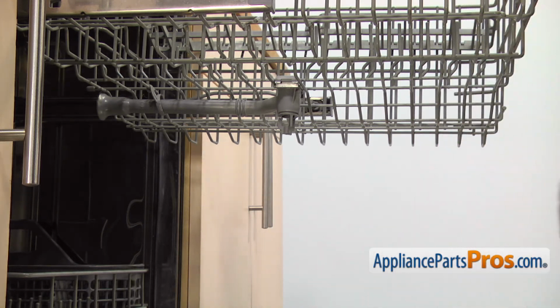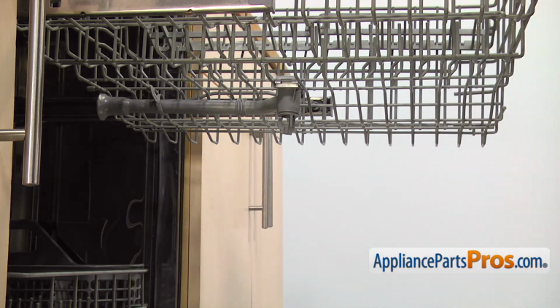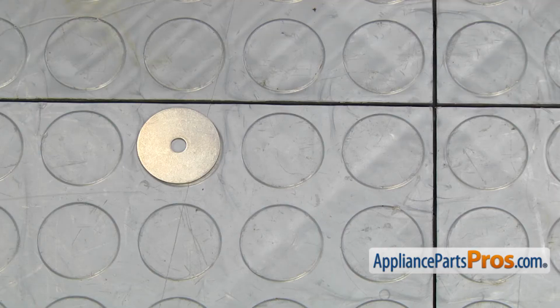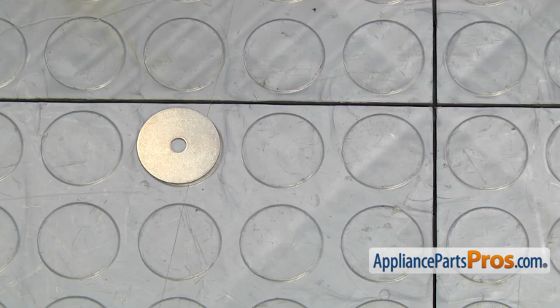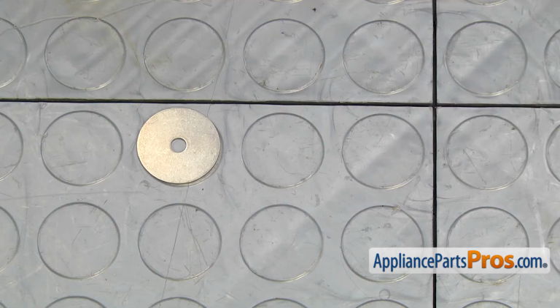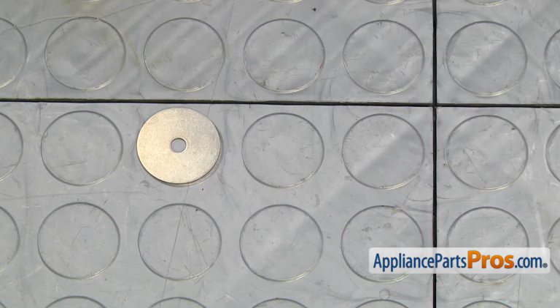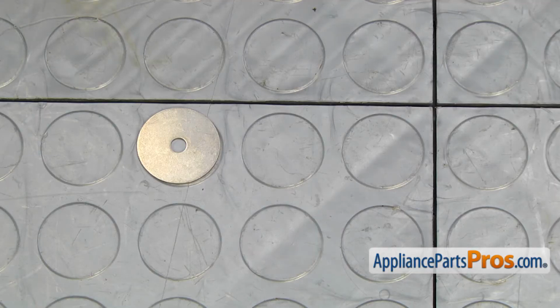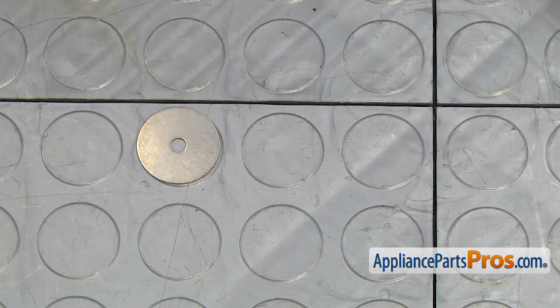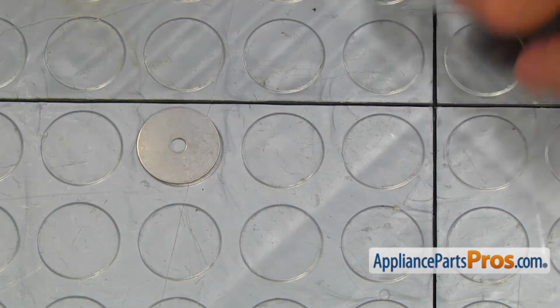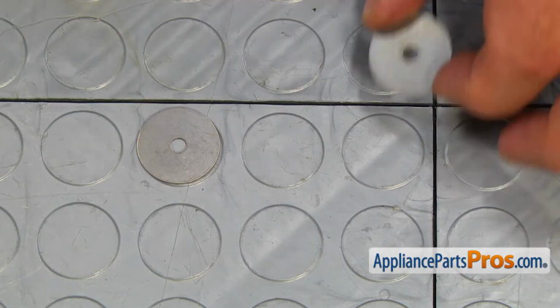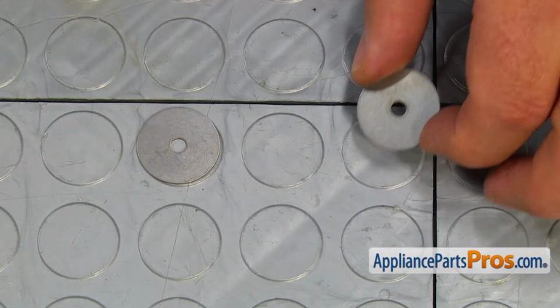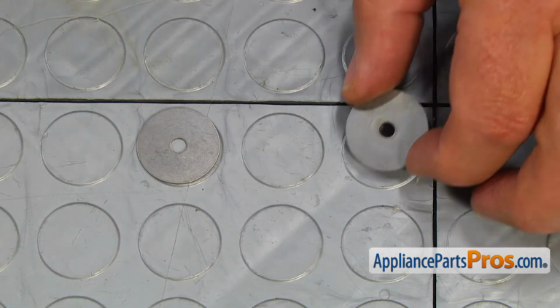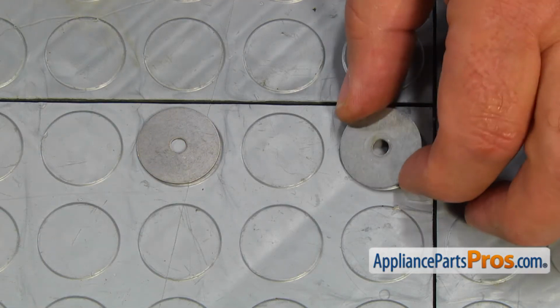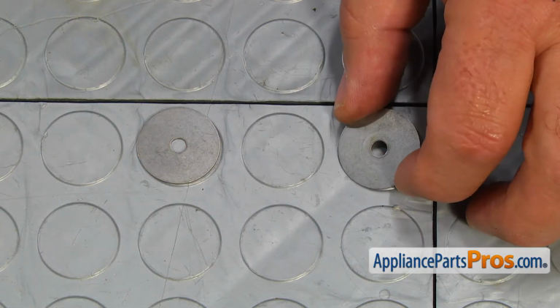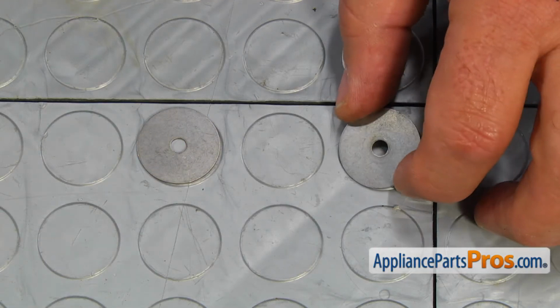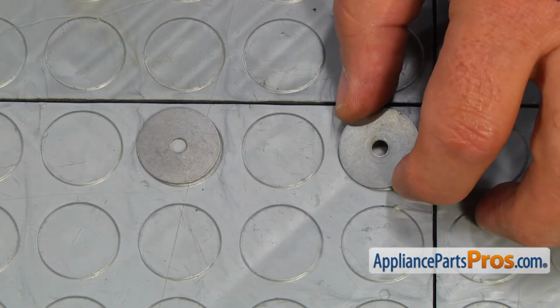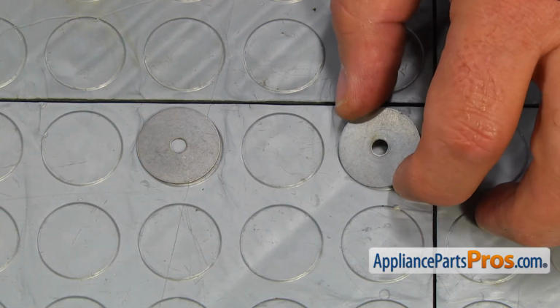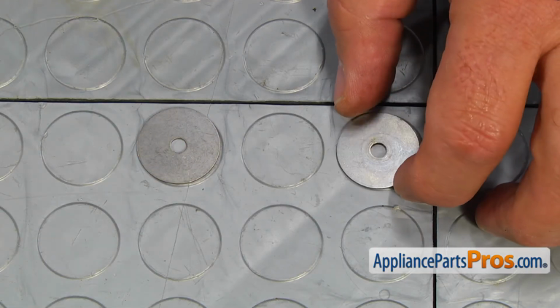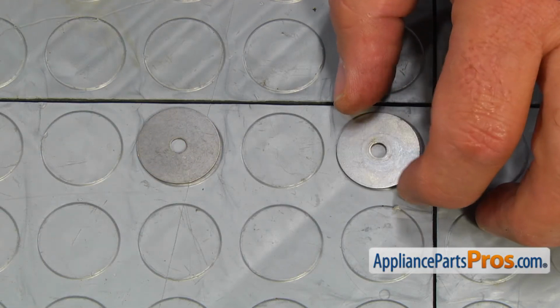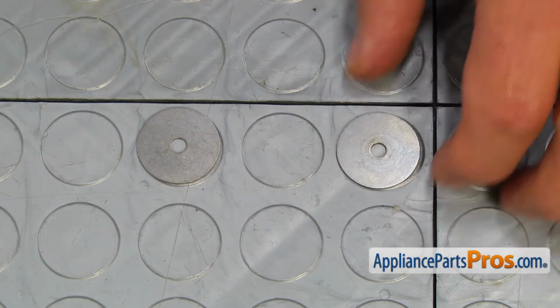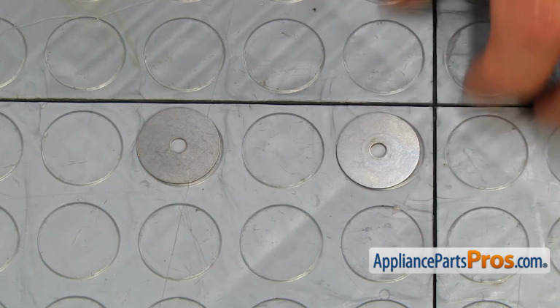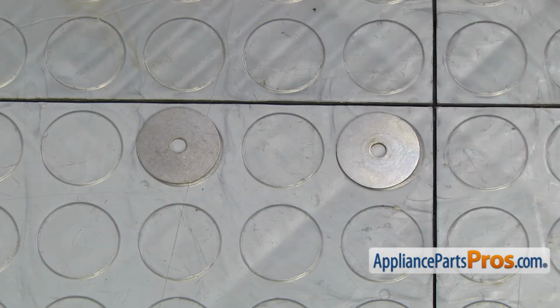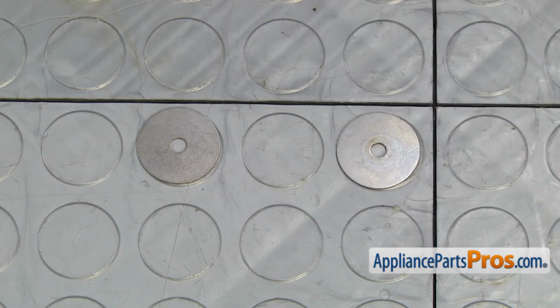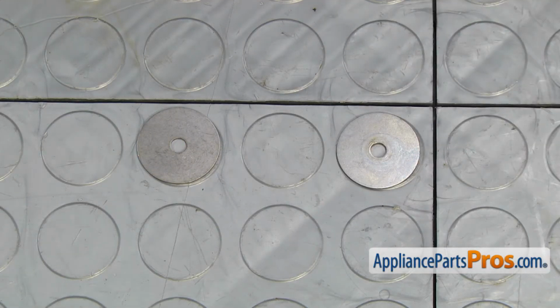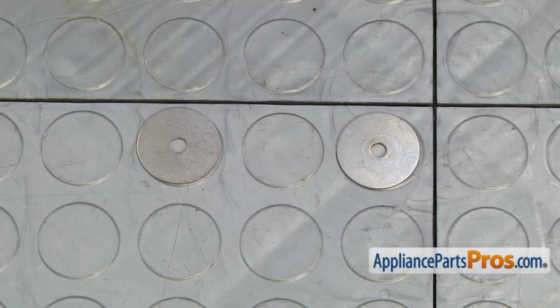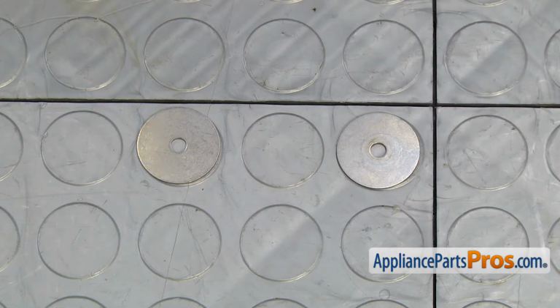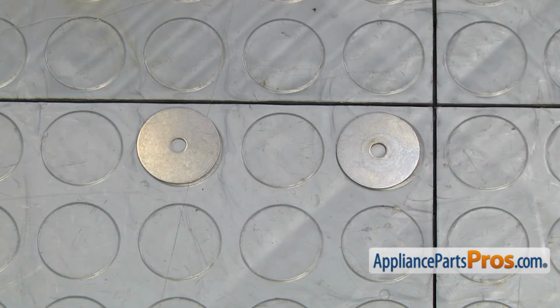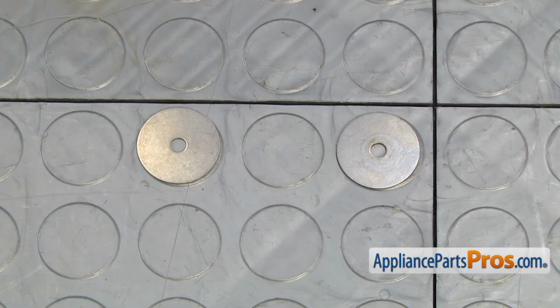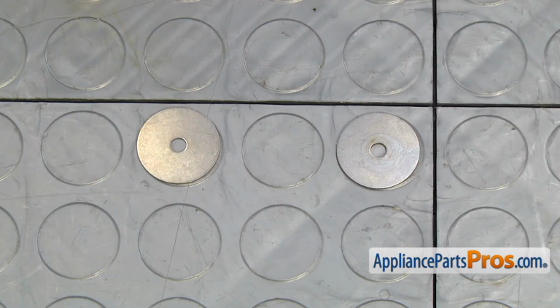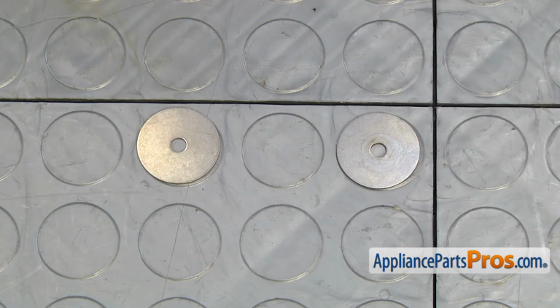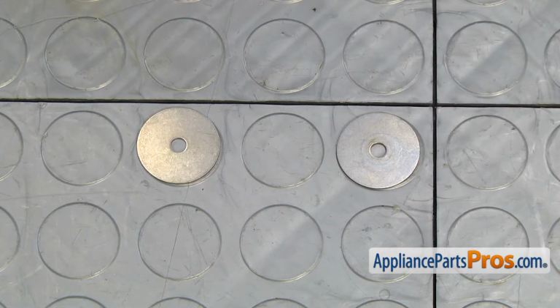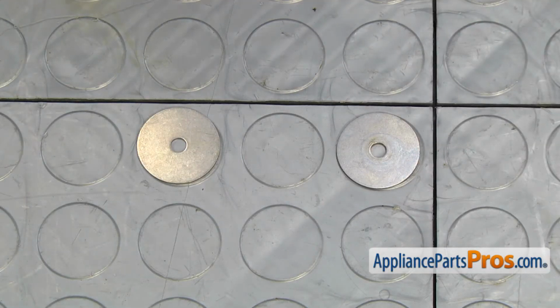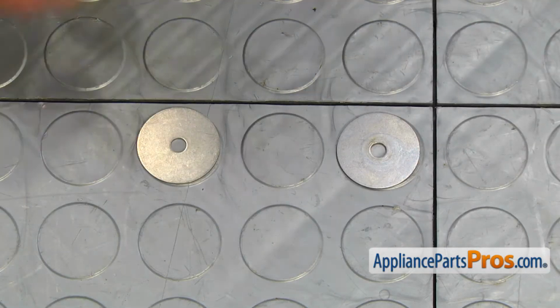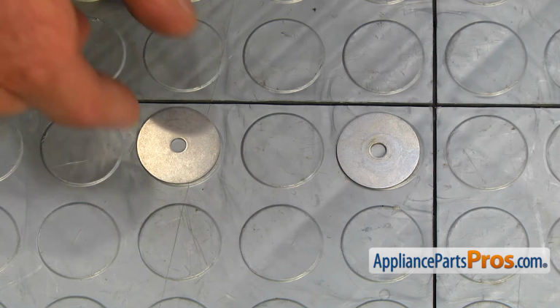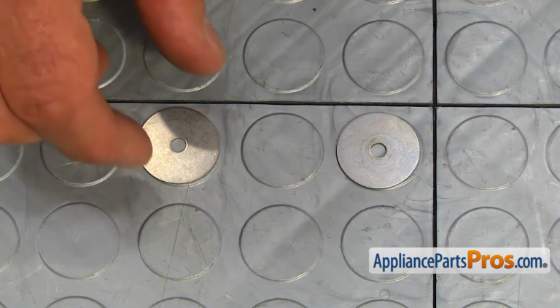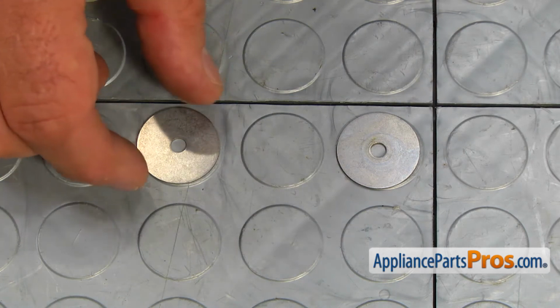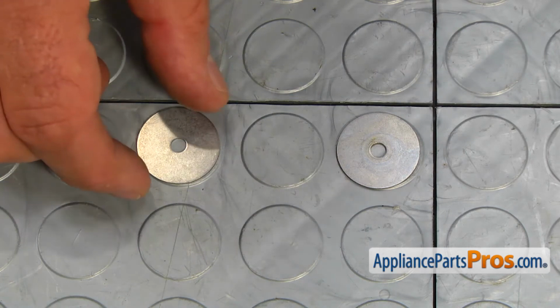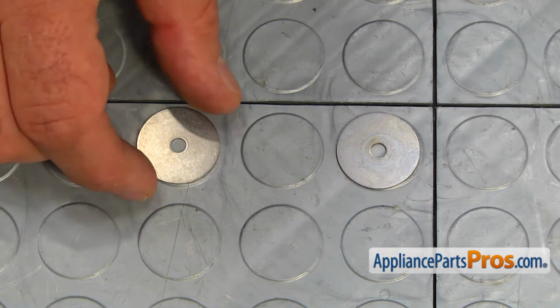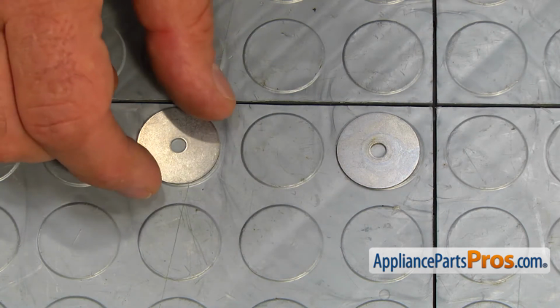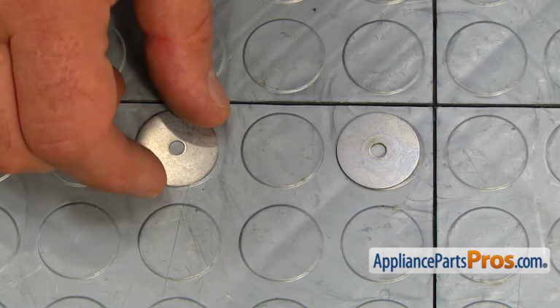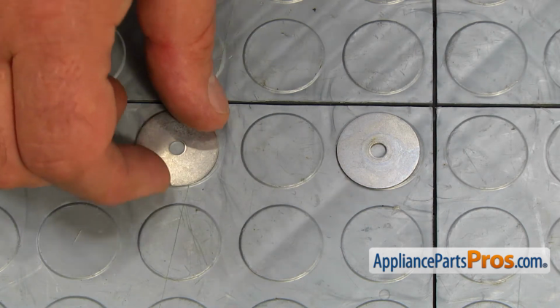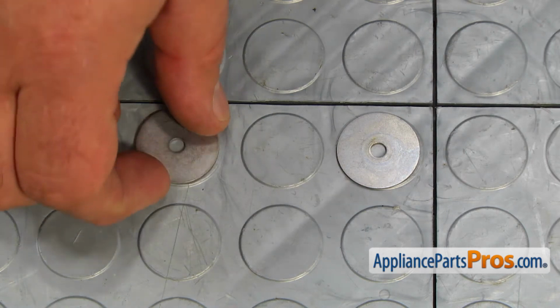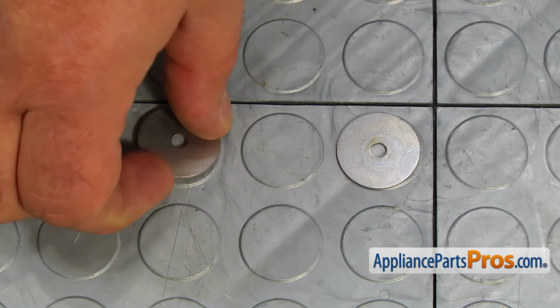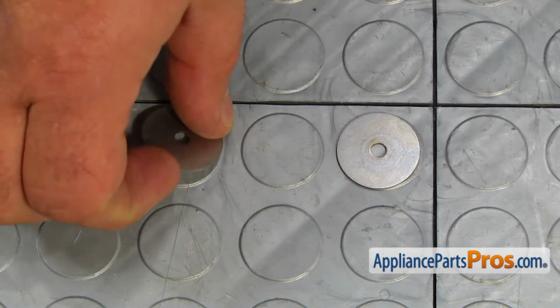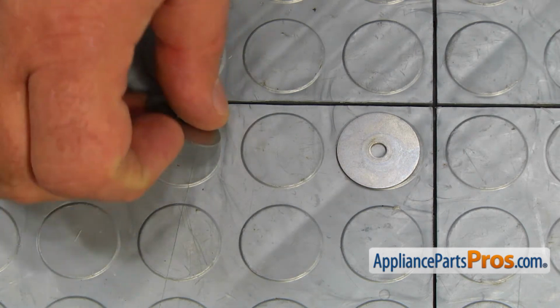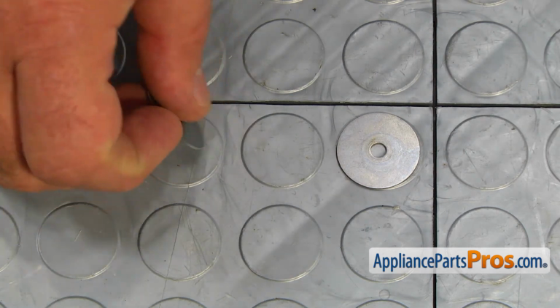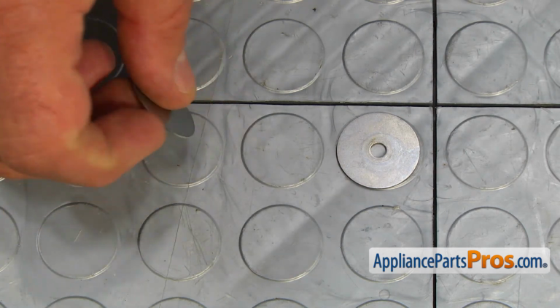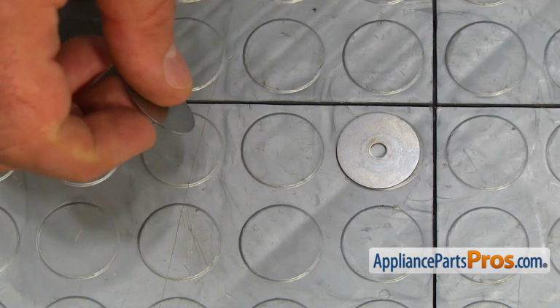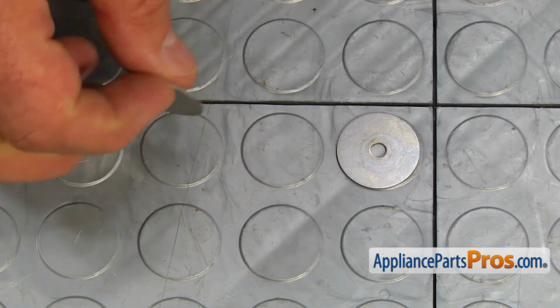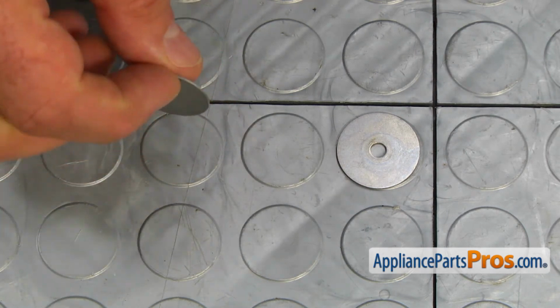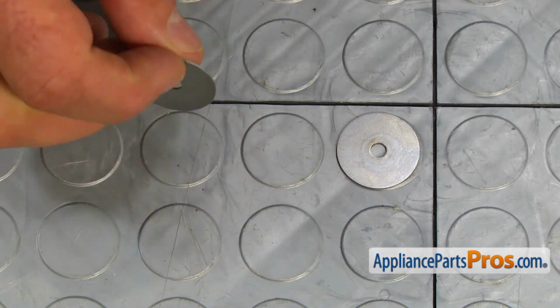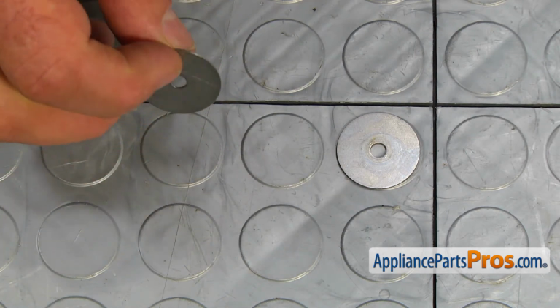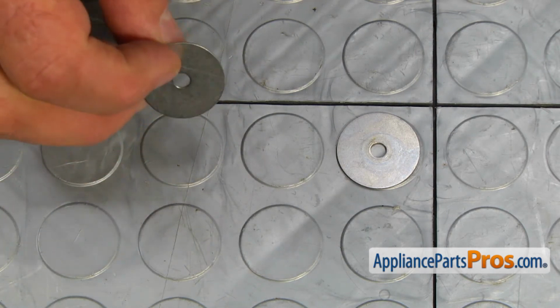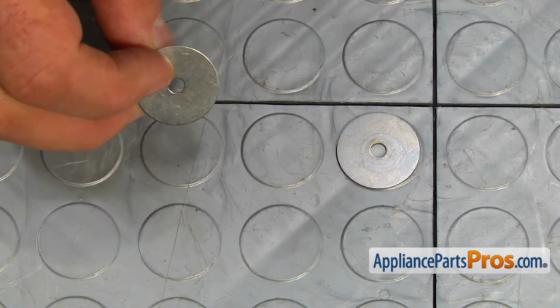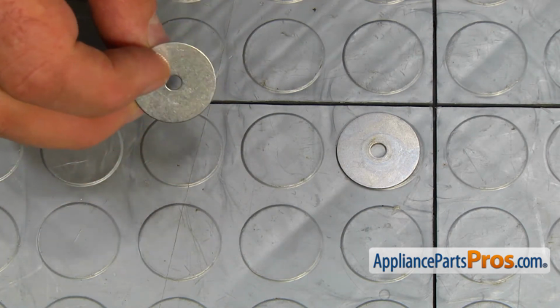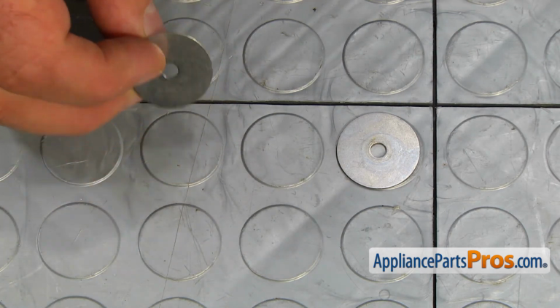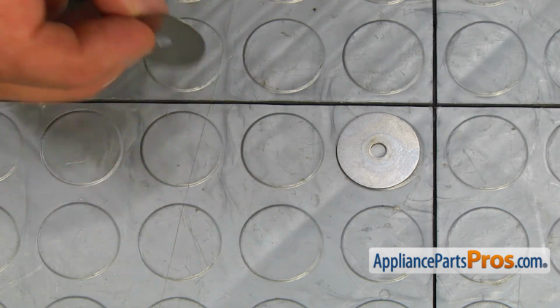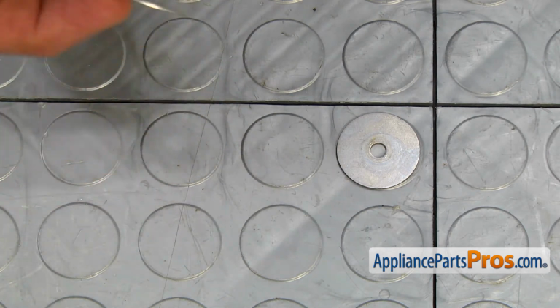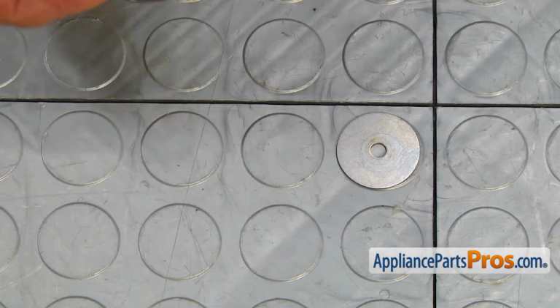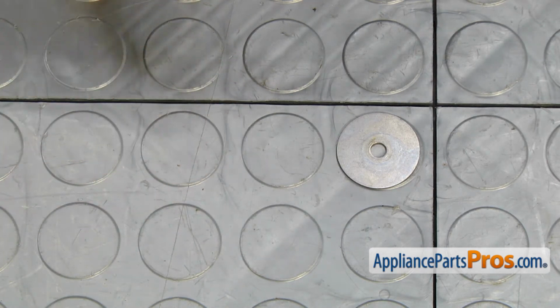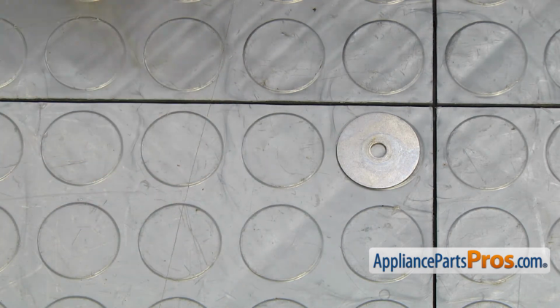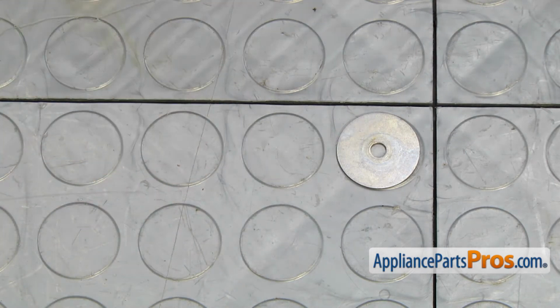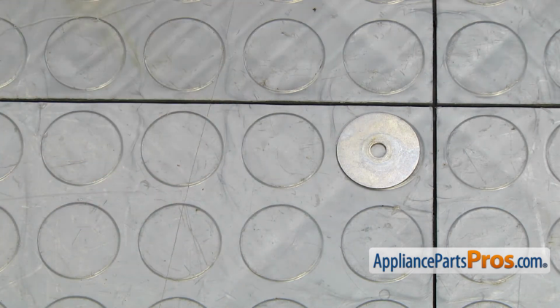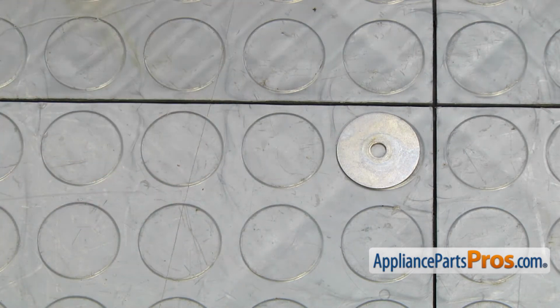This is the old middle spray arm bearing next to the new one. If you don't have this part, you can get it from AppliancePartsPros.com.